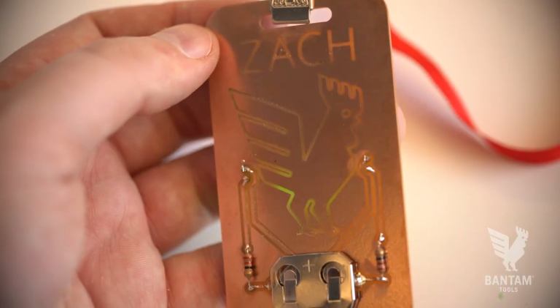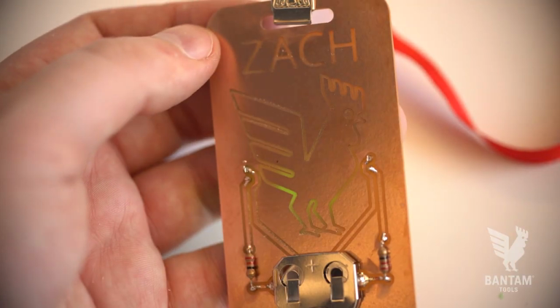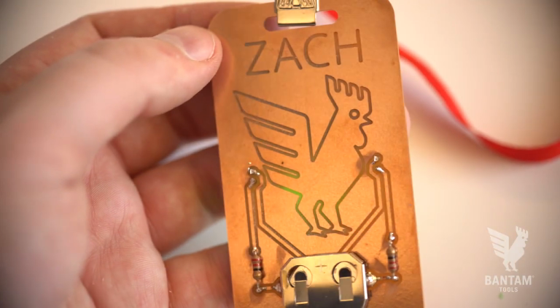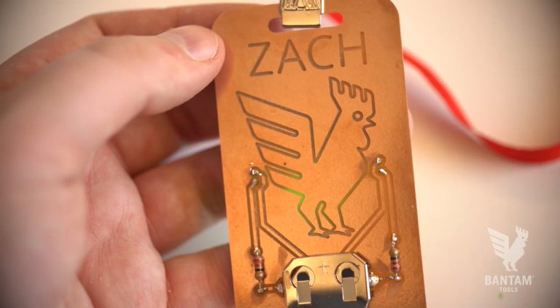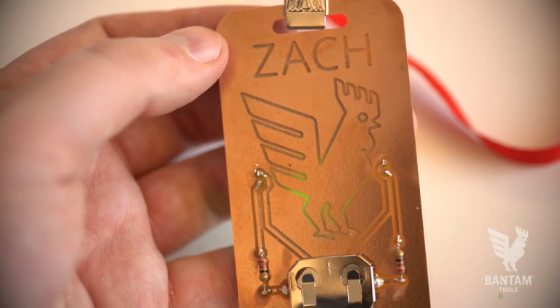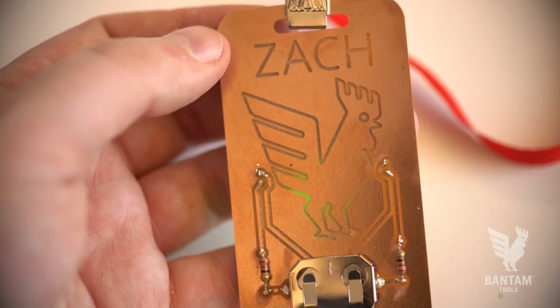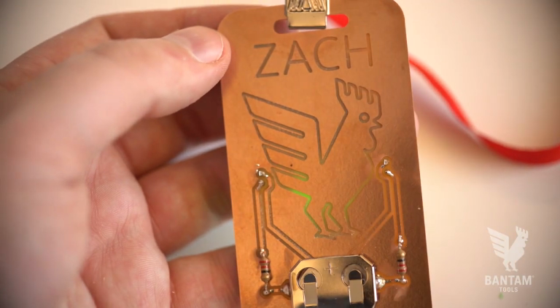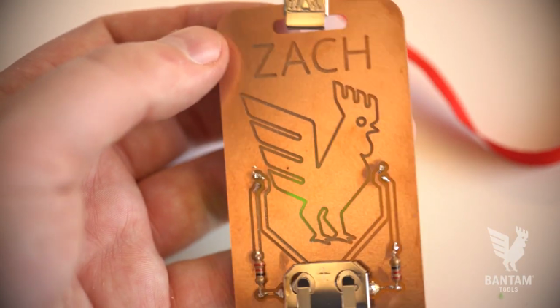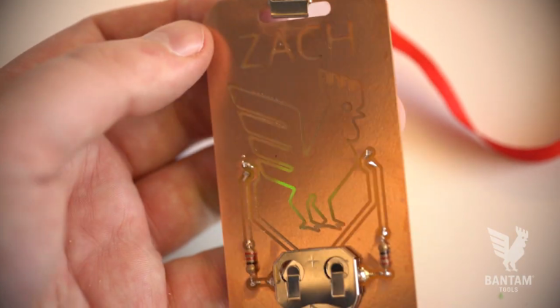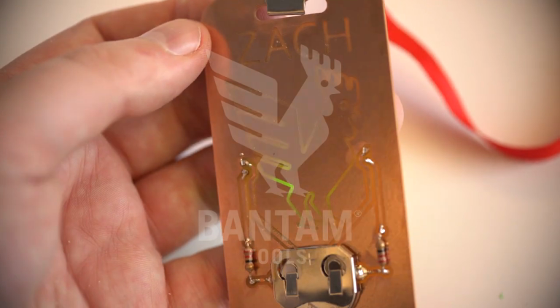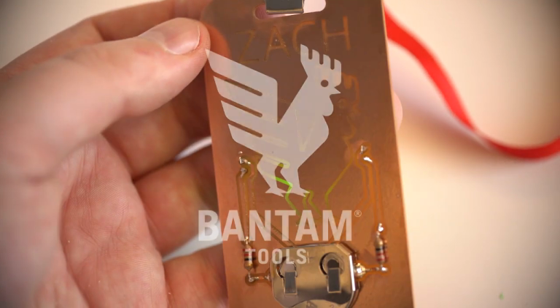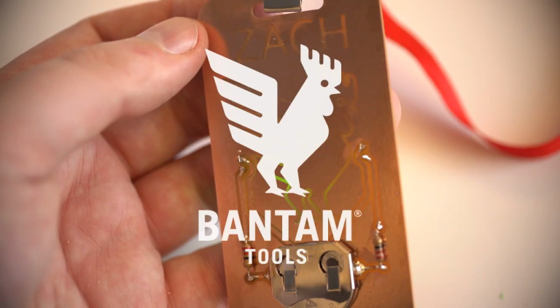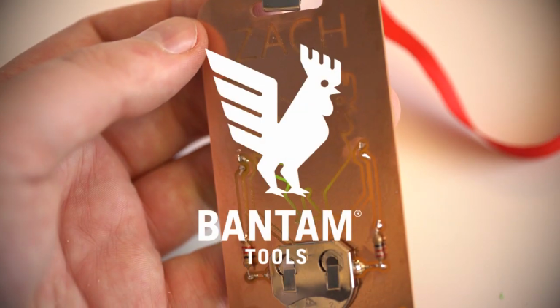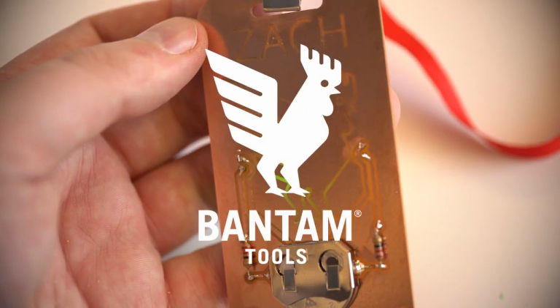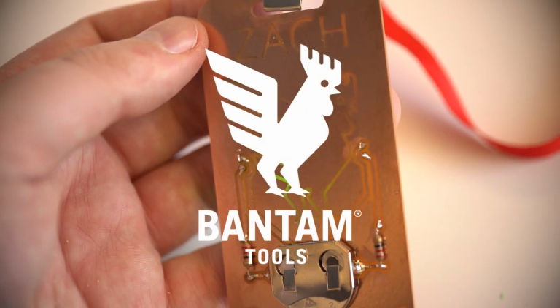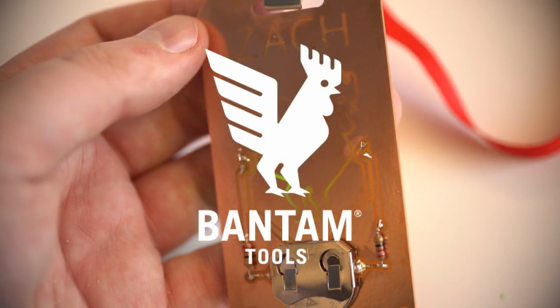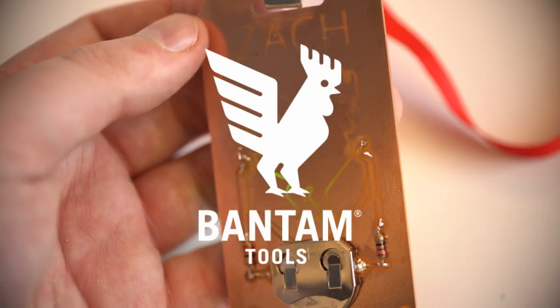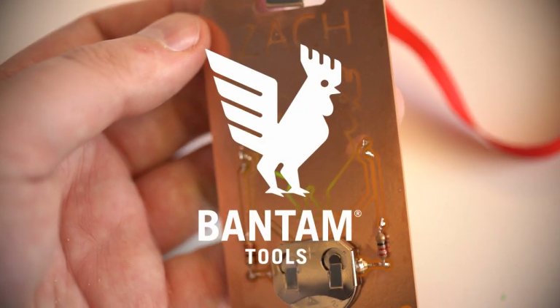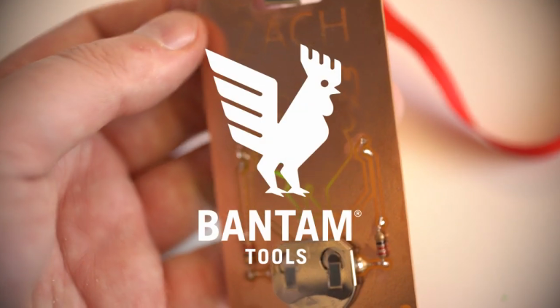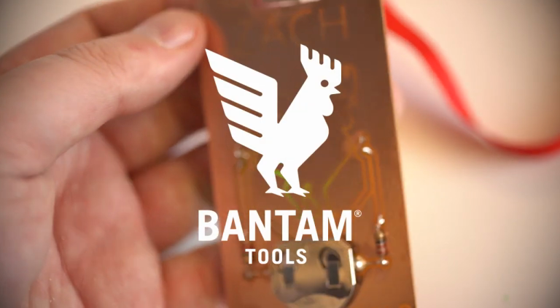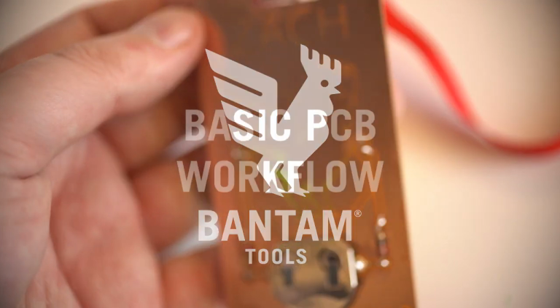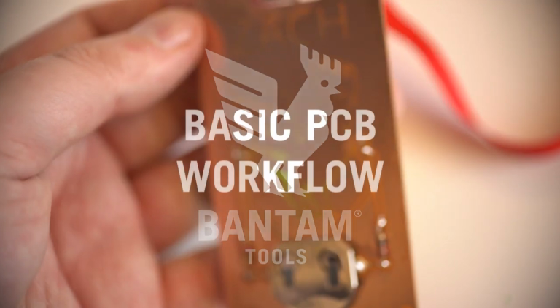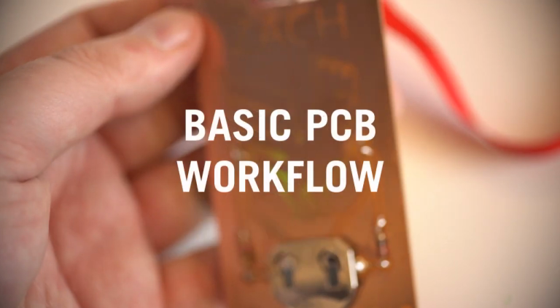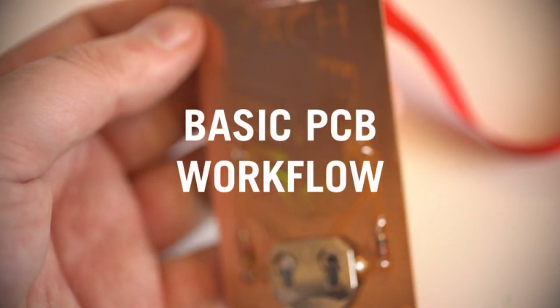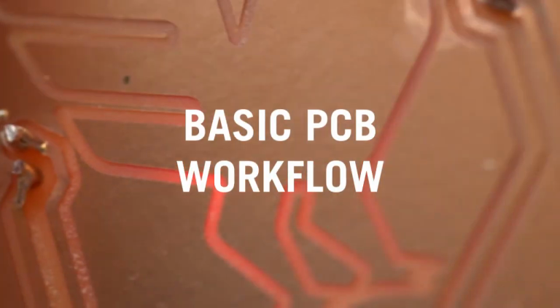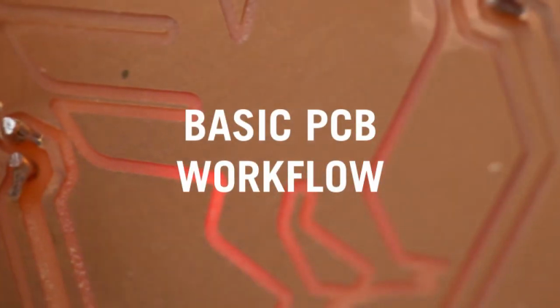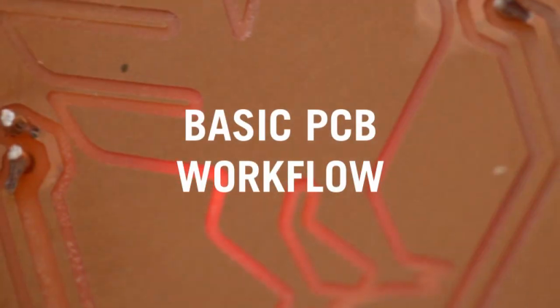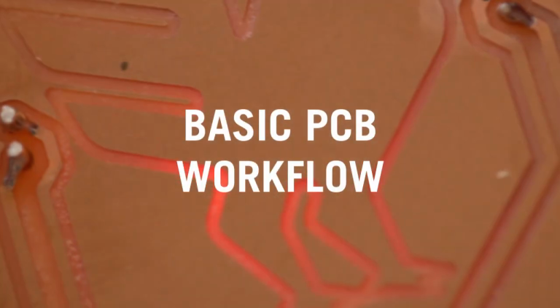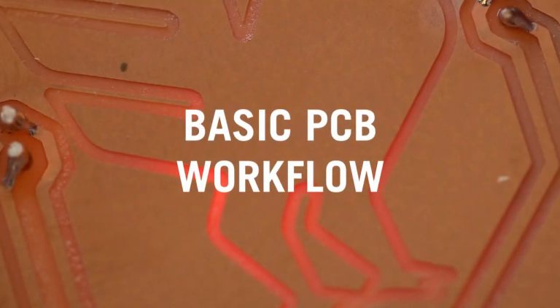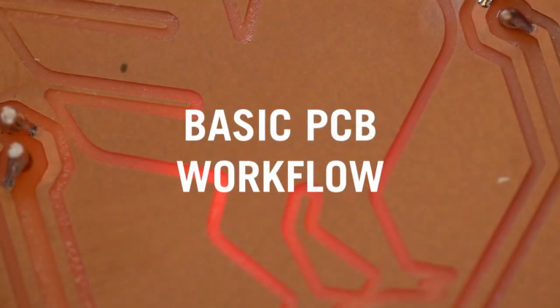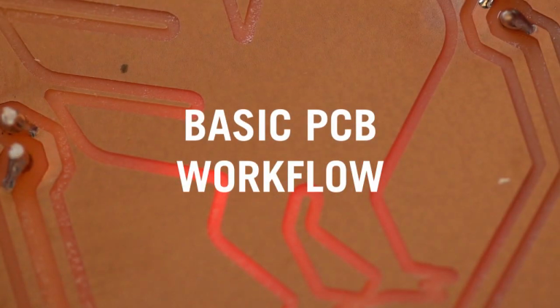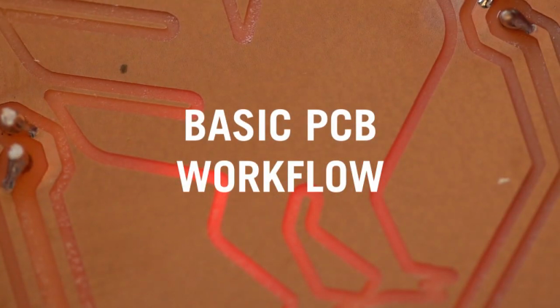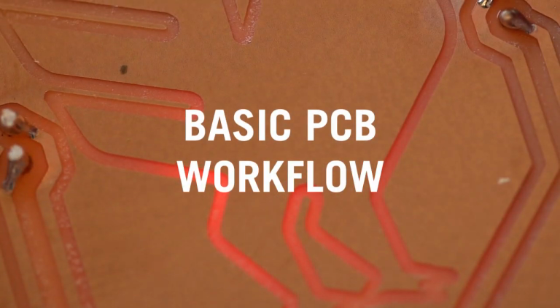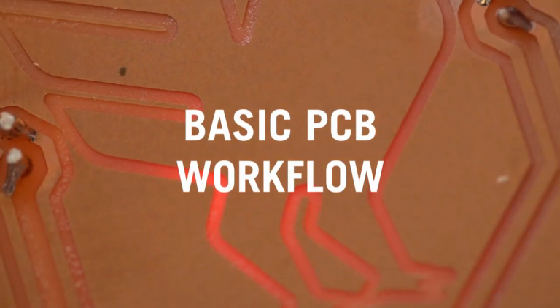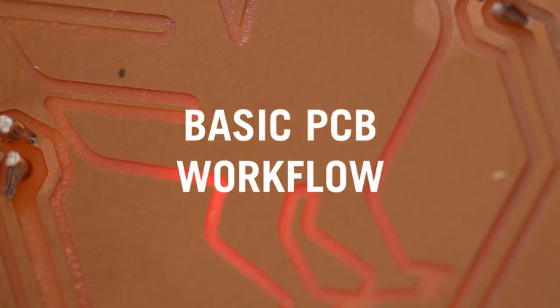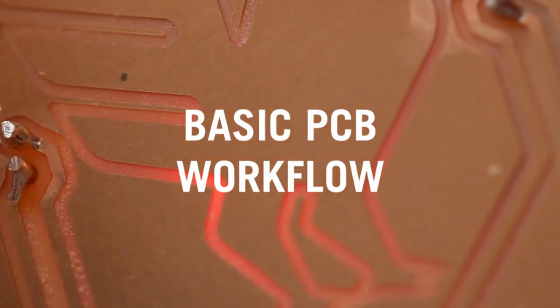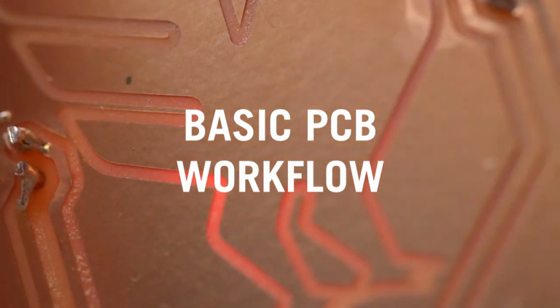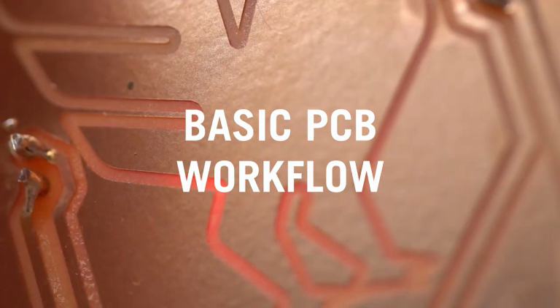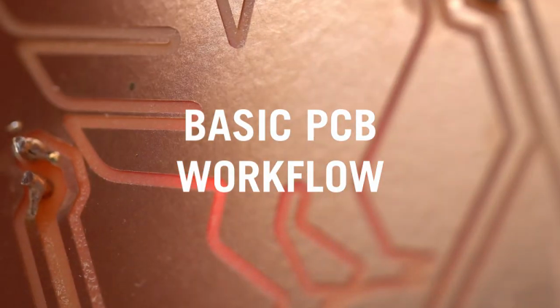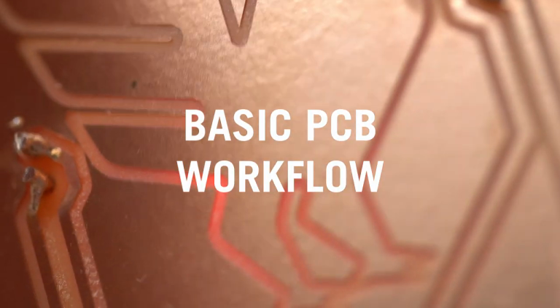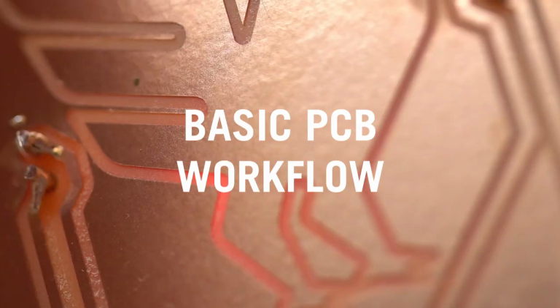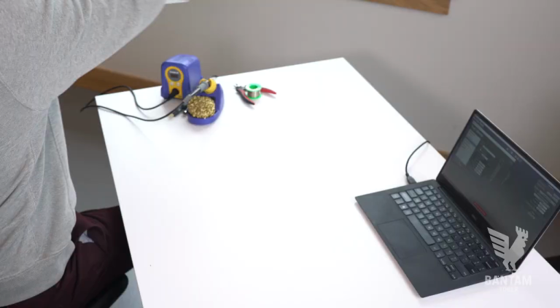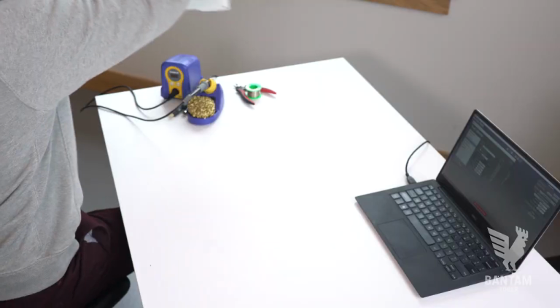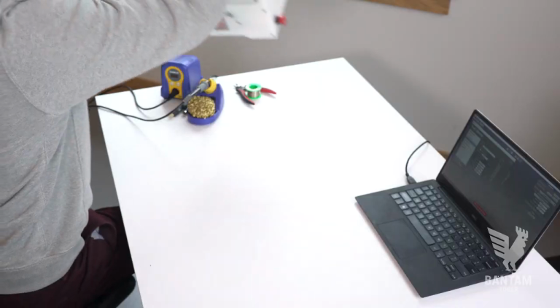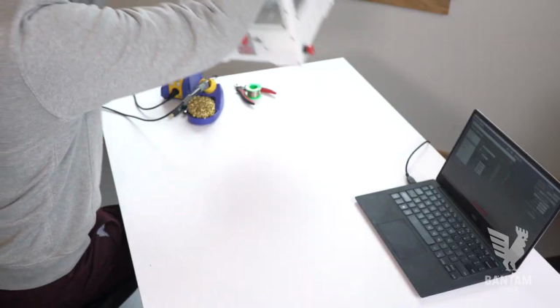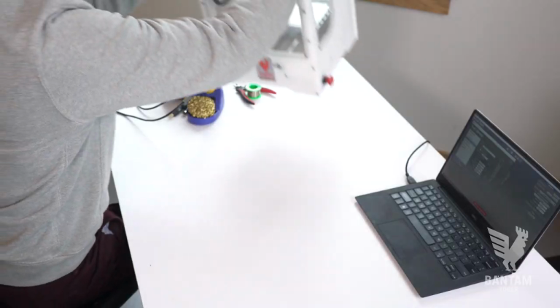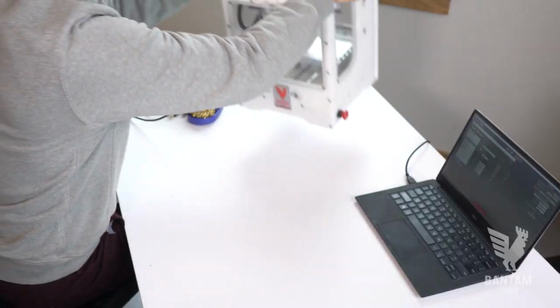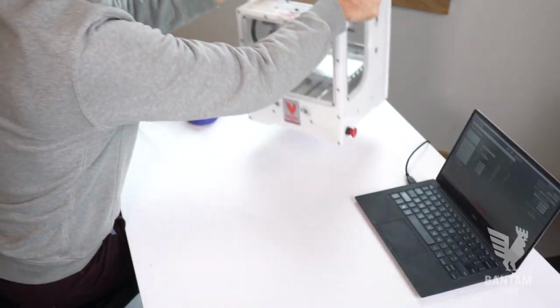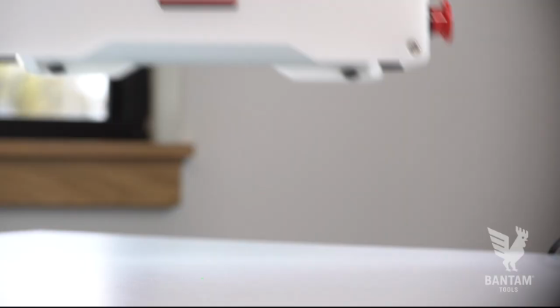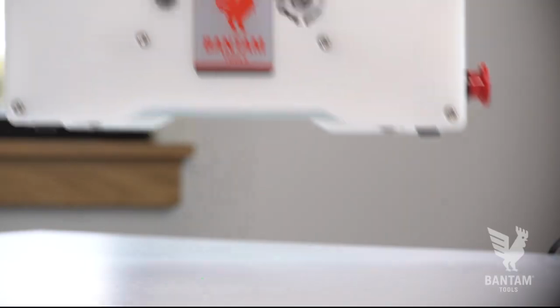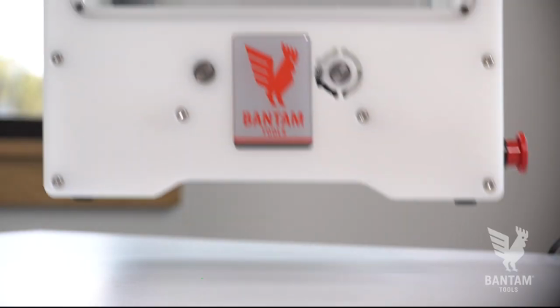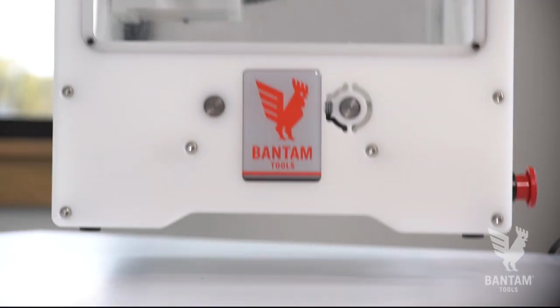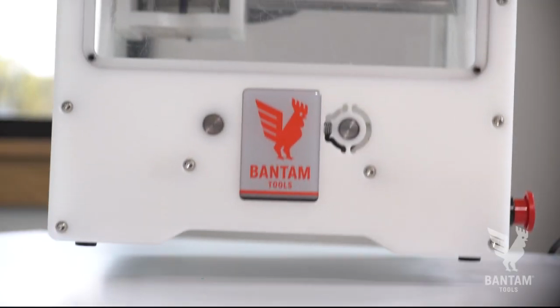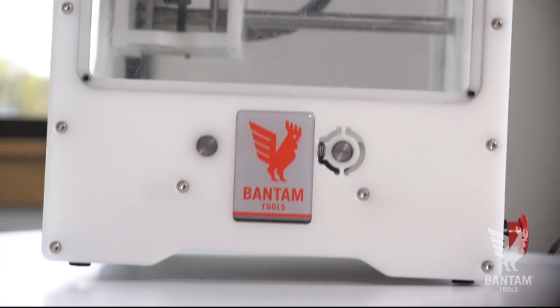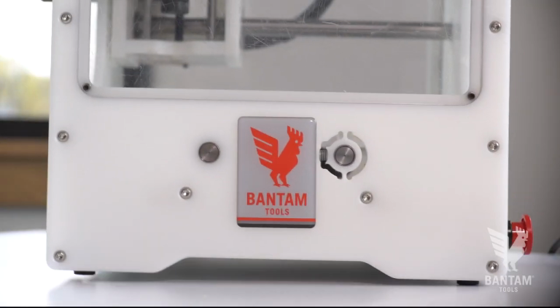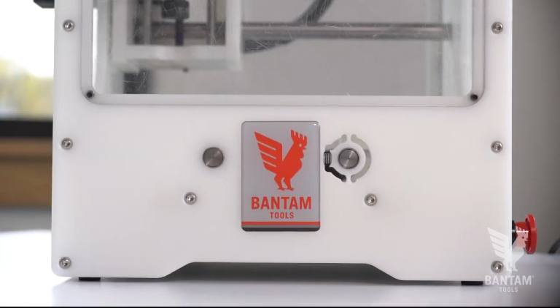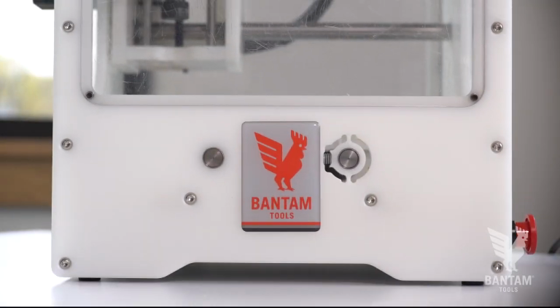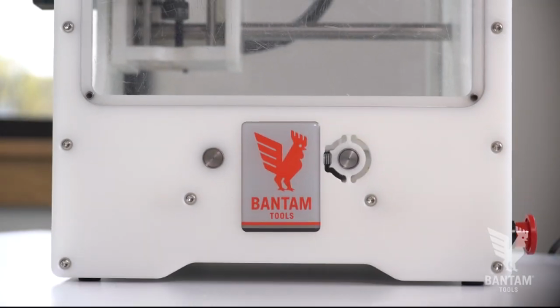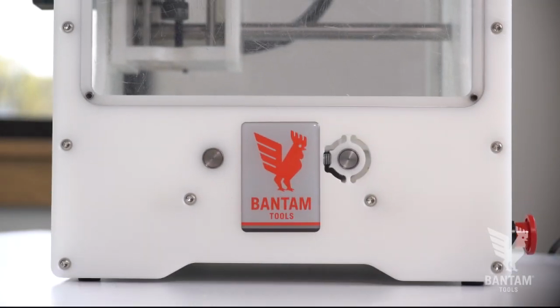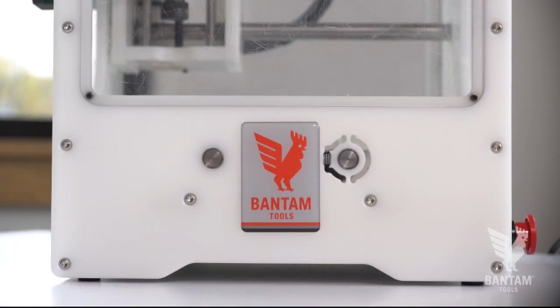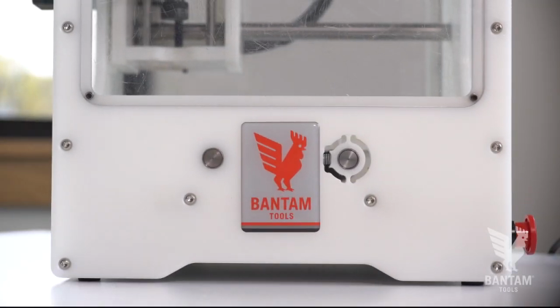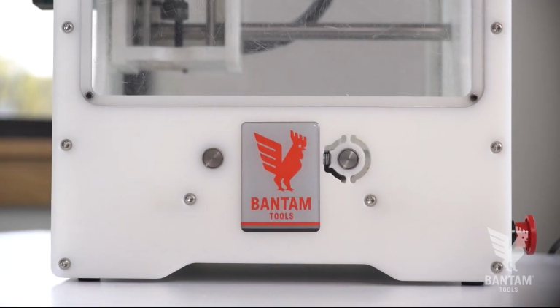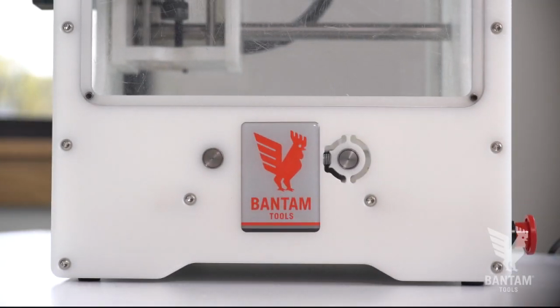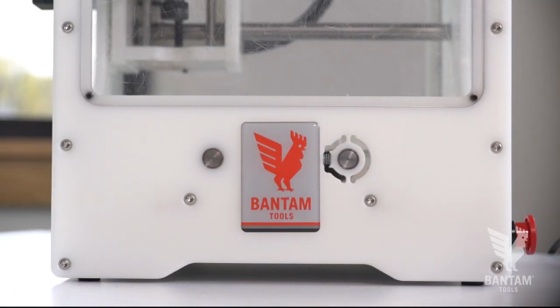Today we're going to make this light-up PCB badge and review the basic PCB workflow on the Bantam Tools desktop PCB milling machine.